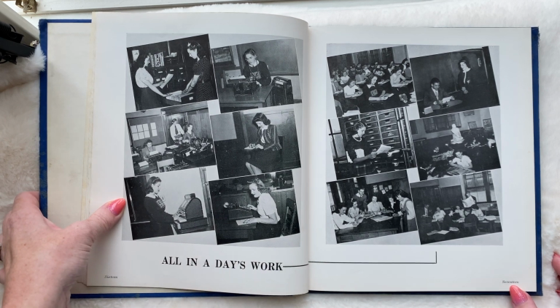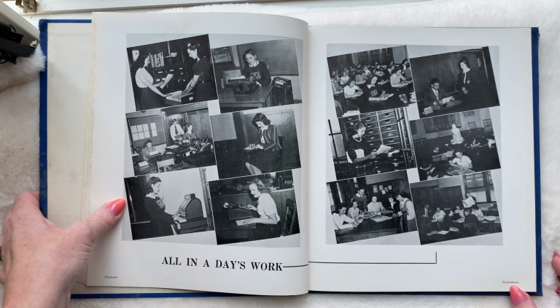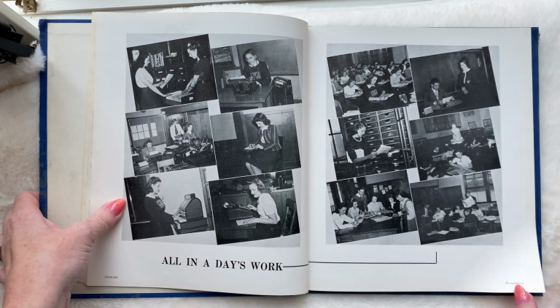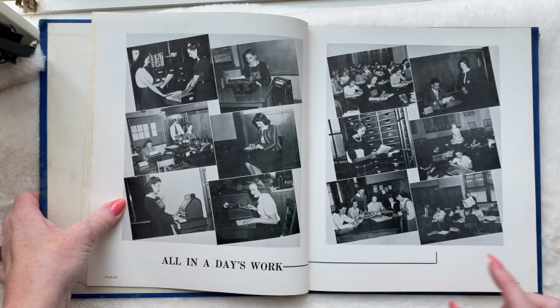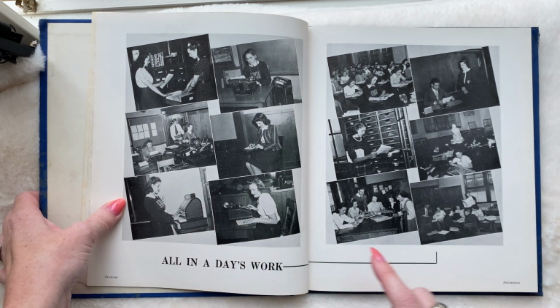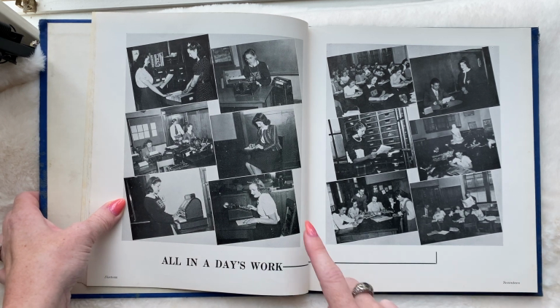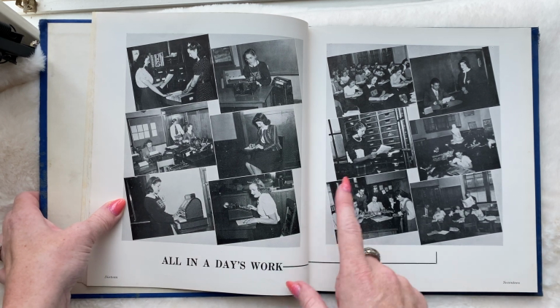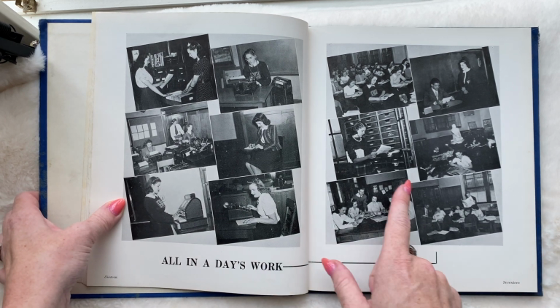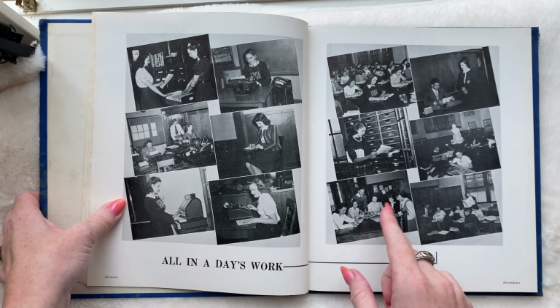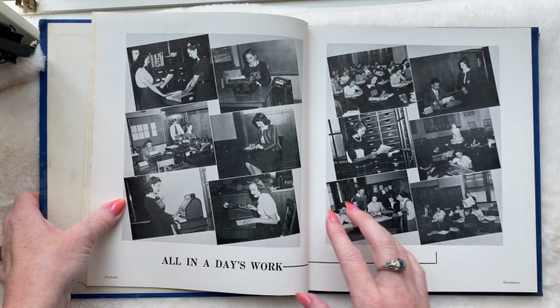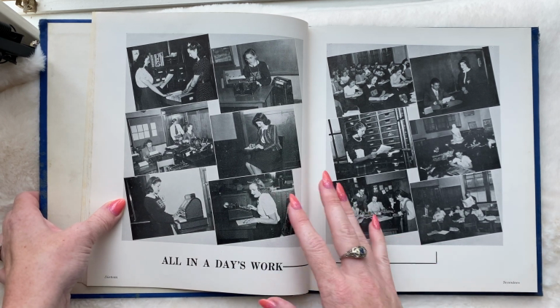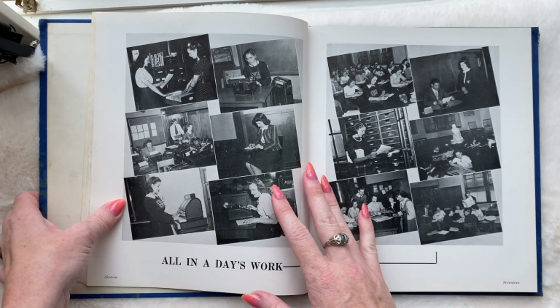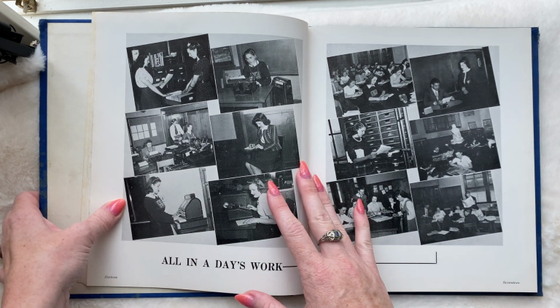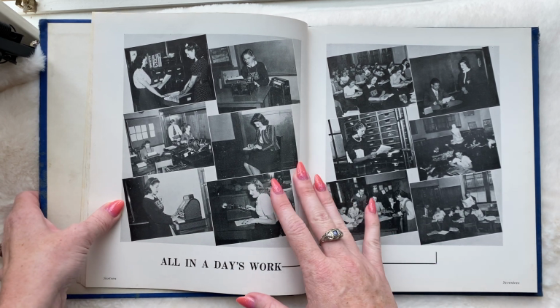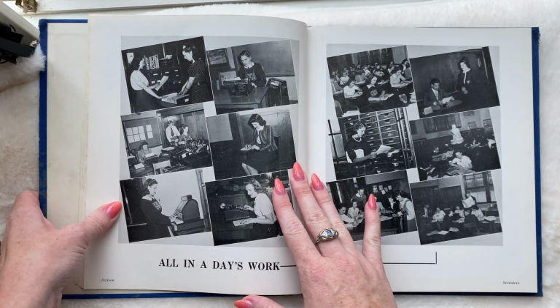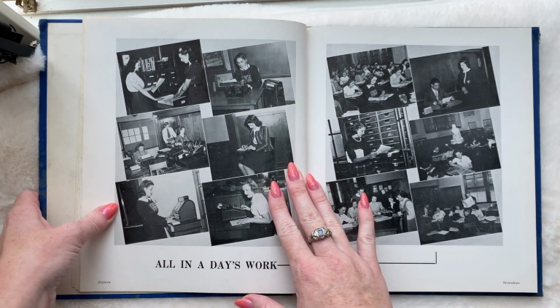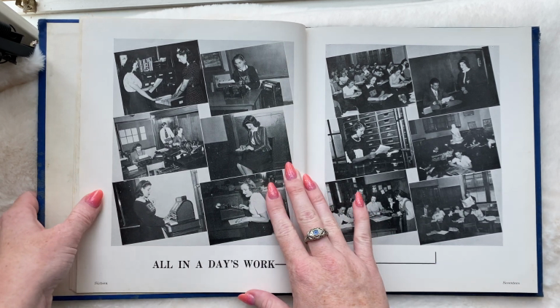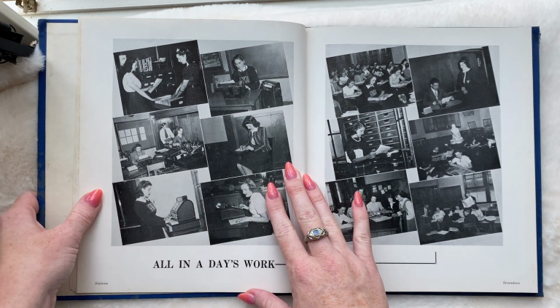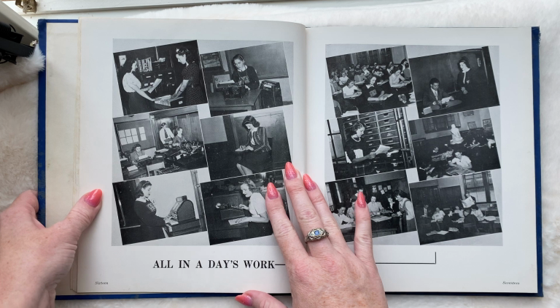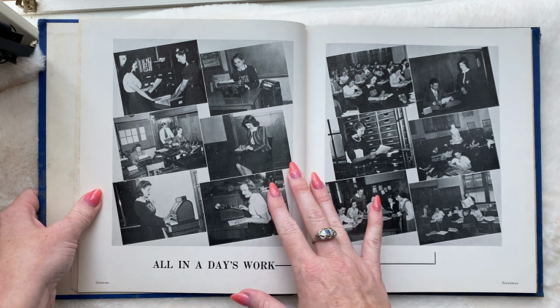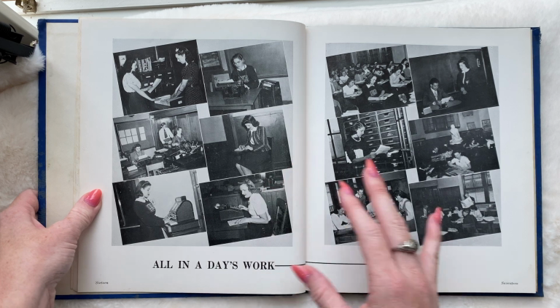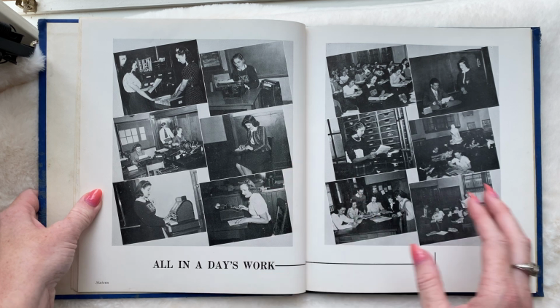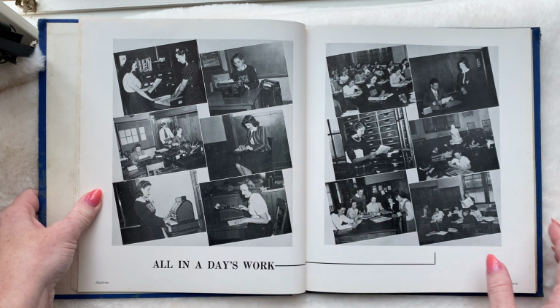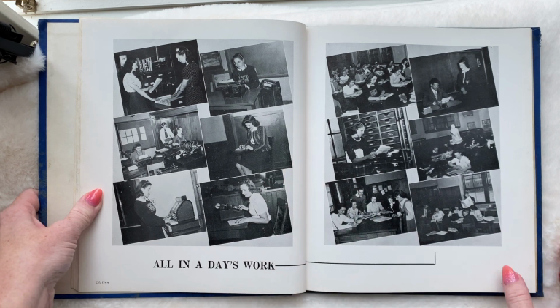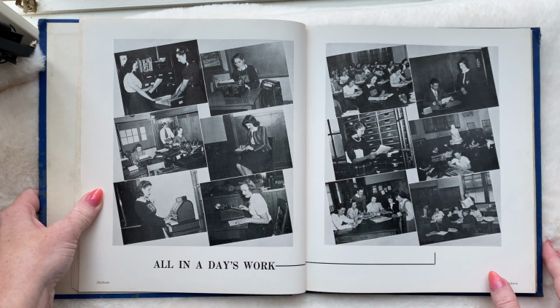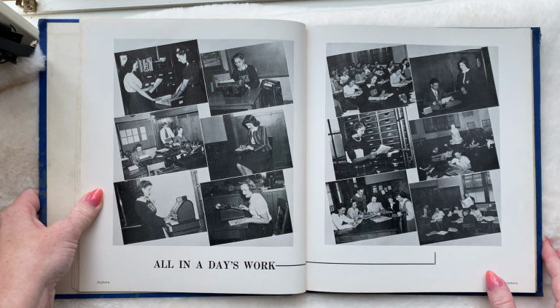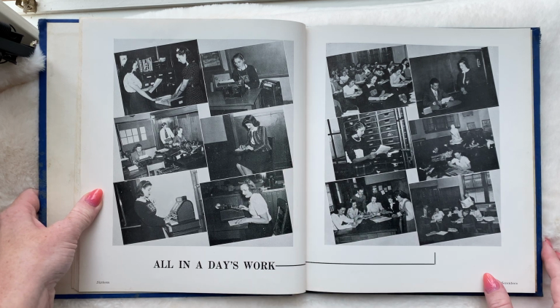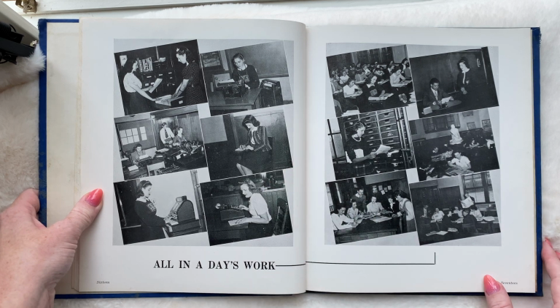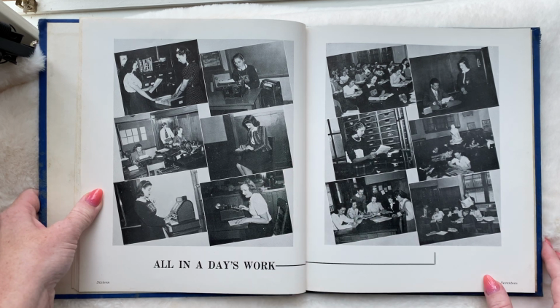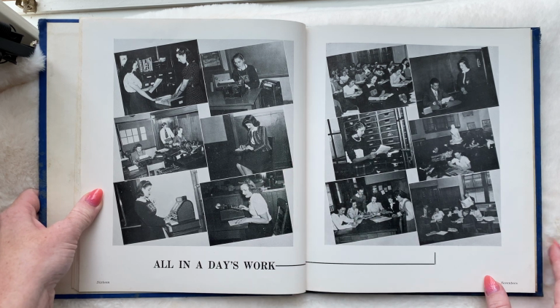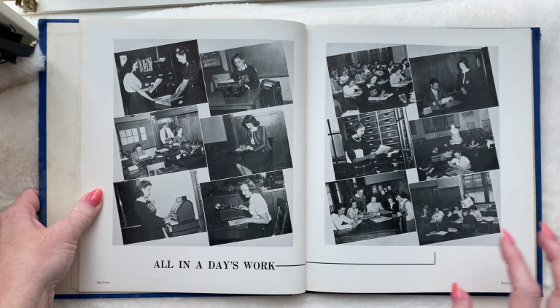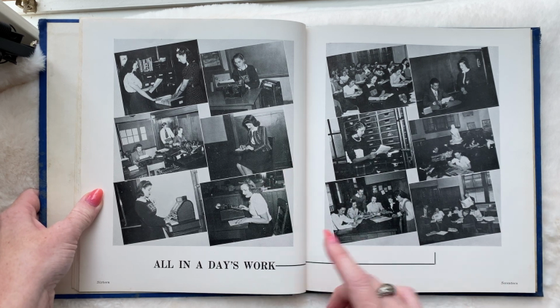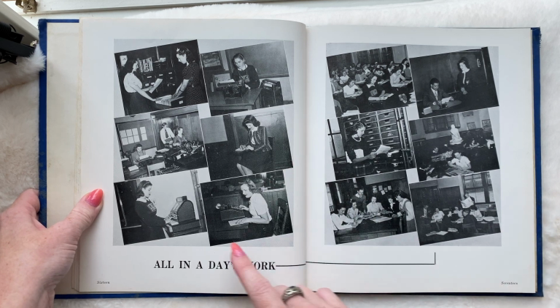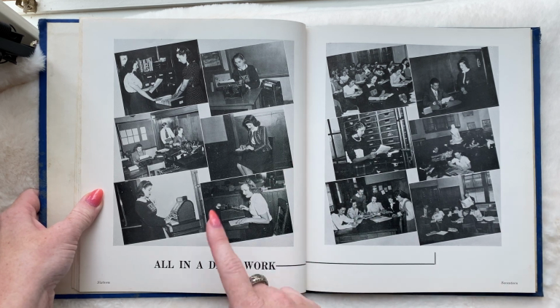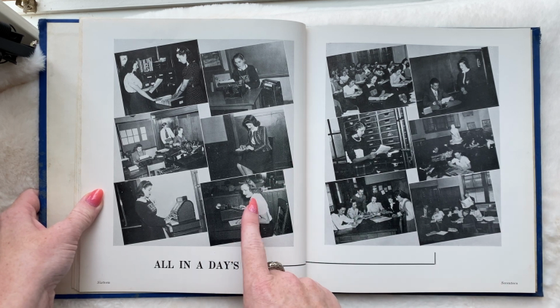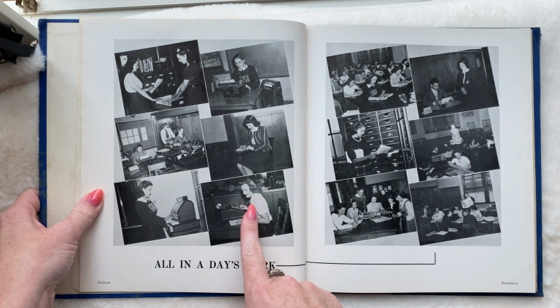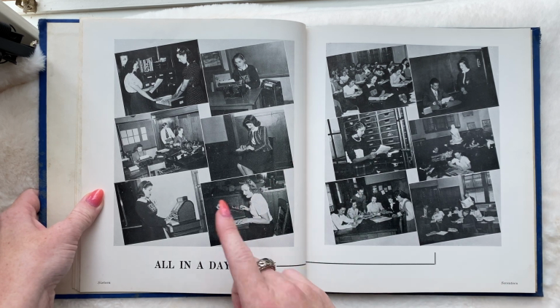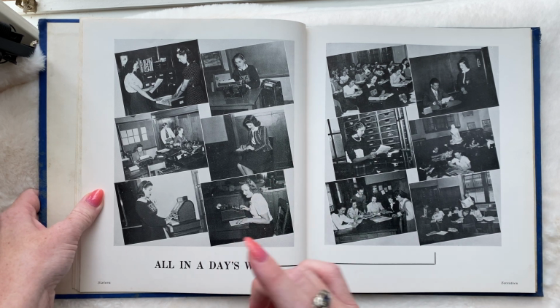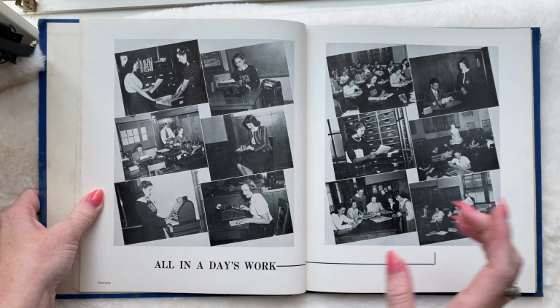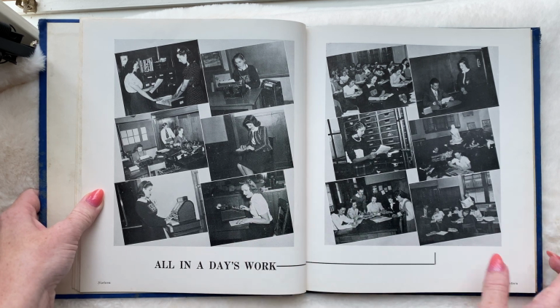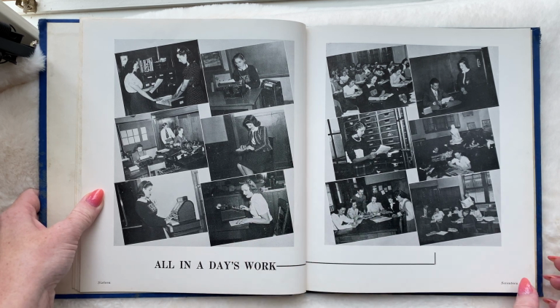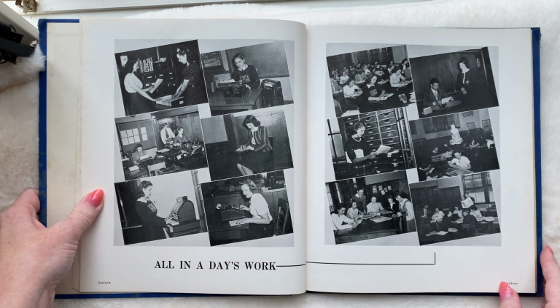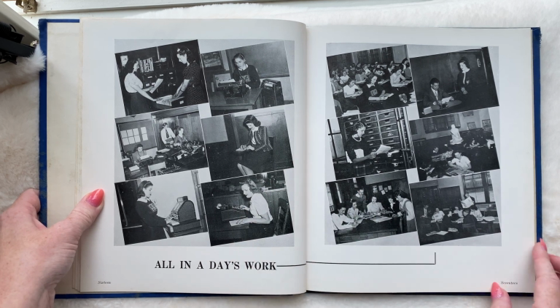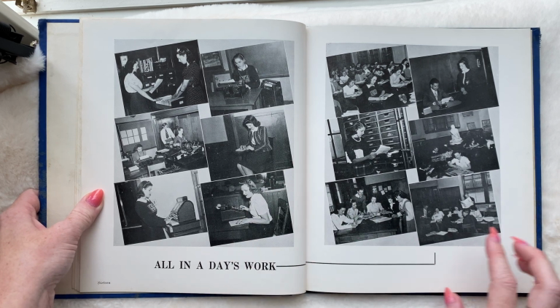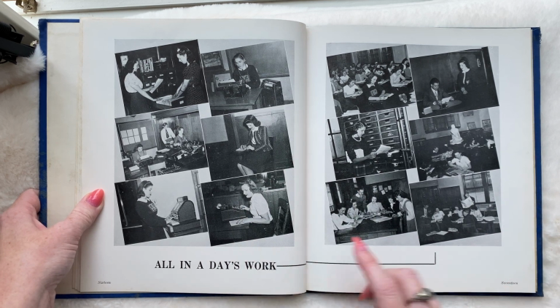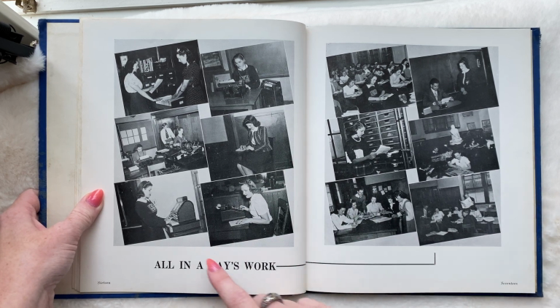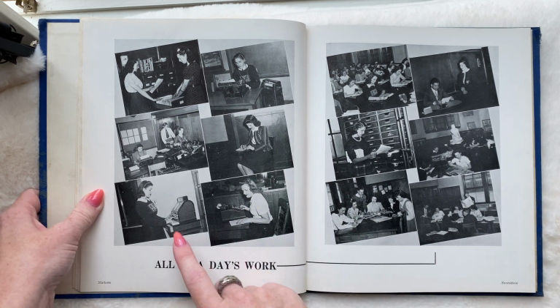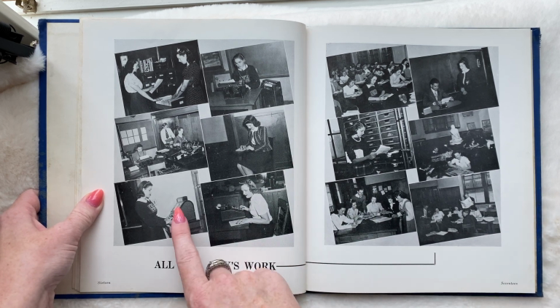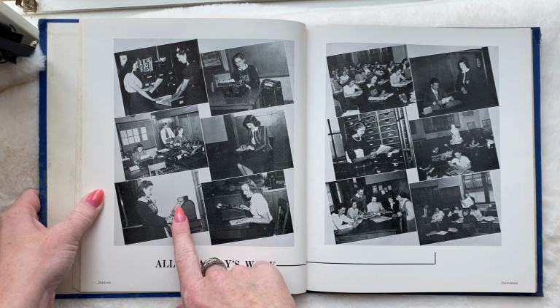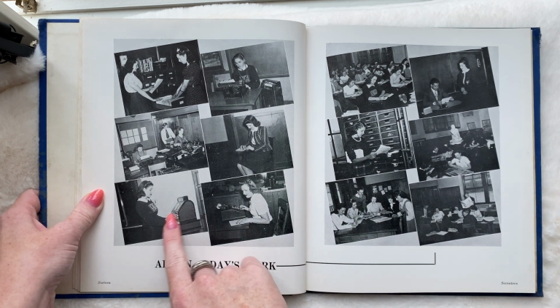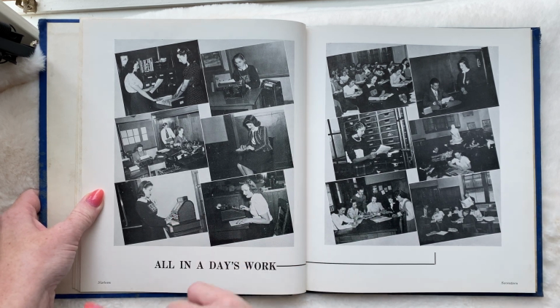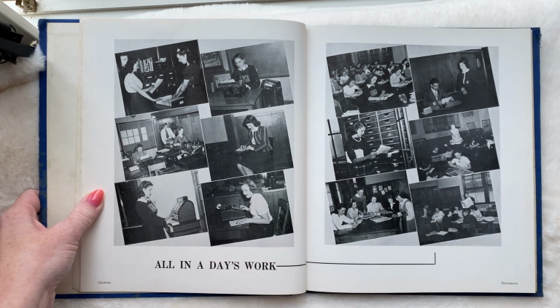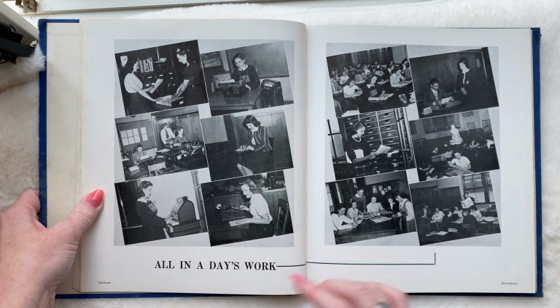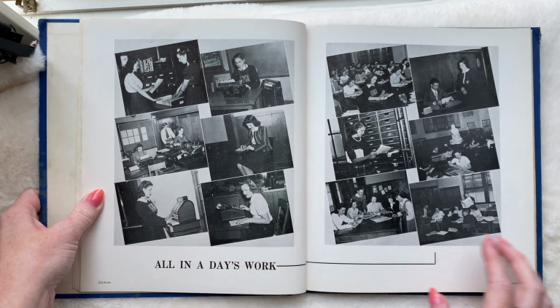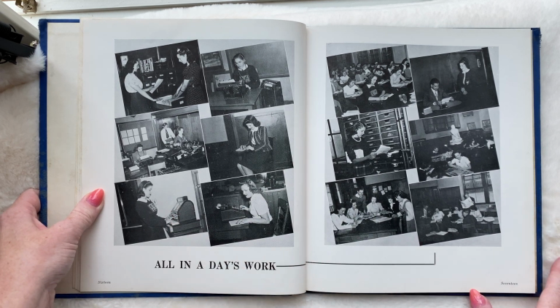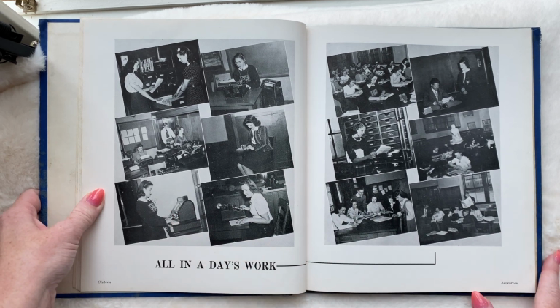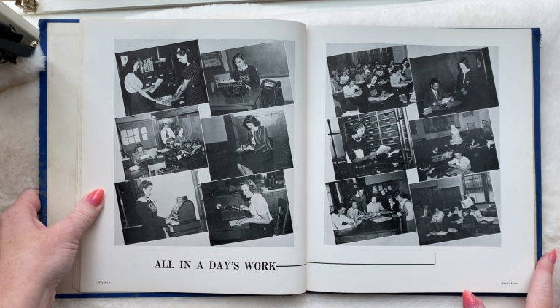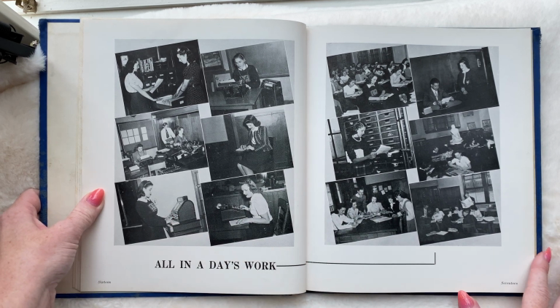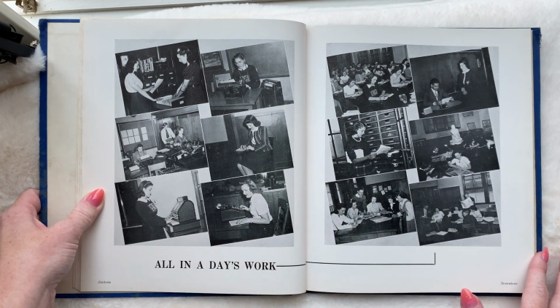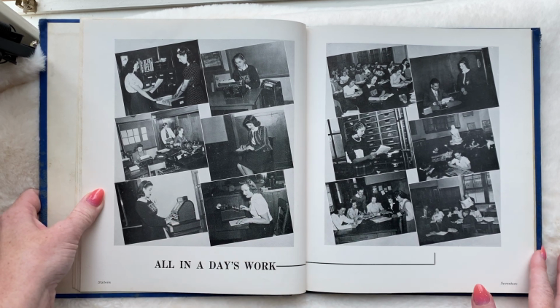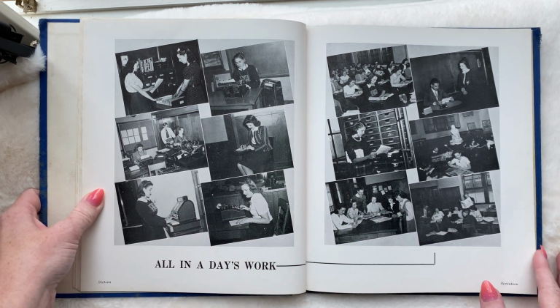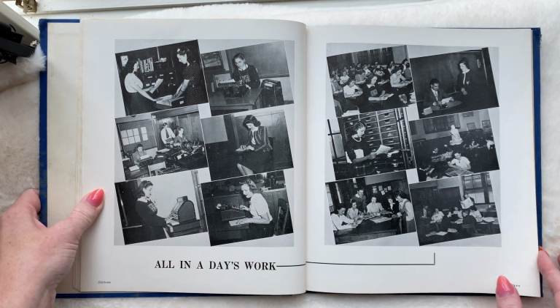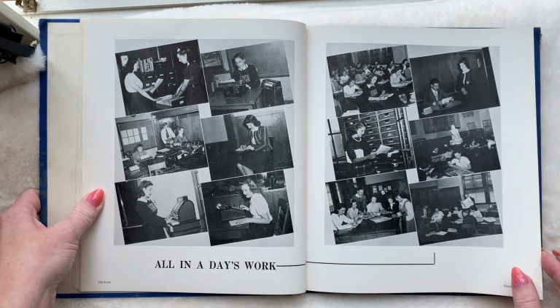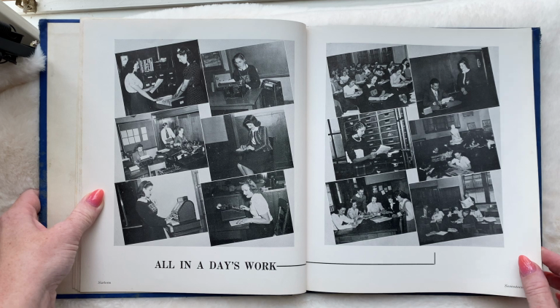Look how cool that is — wow. The typewriter, learning how to use the cash register.